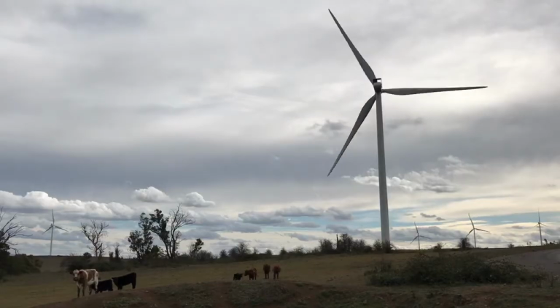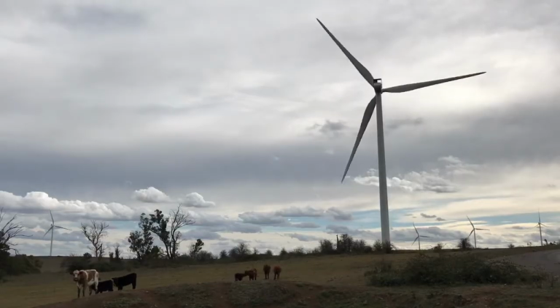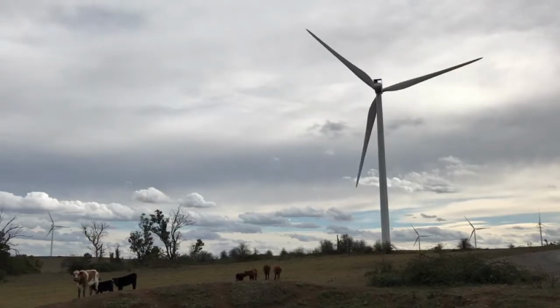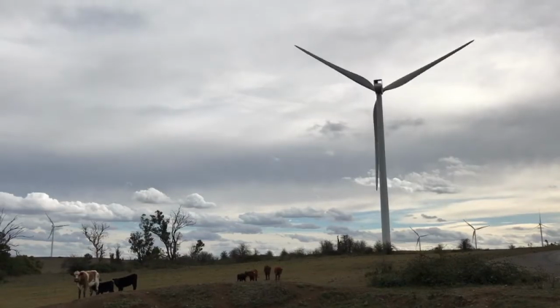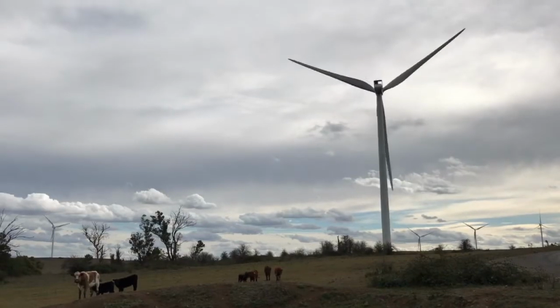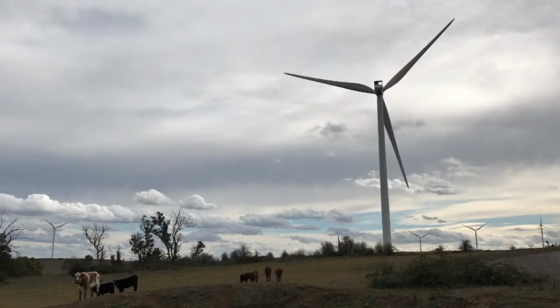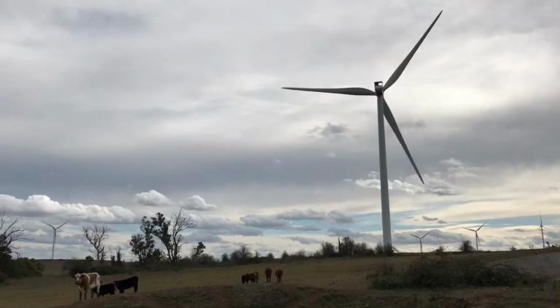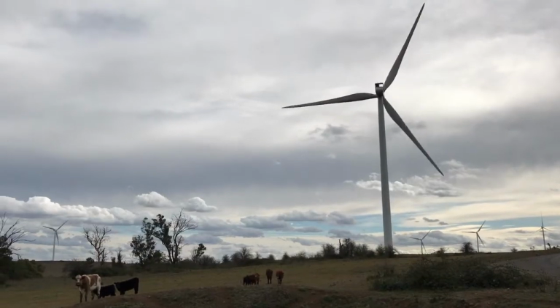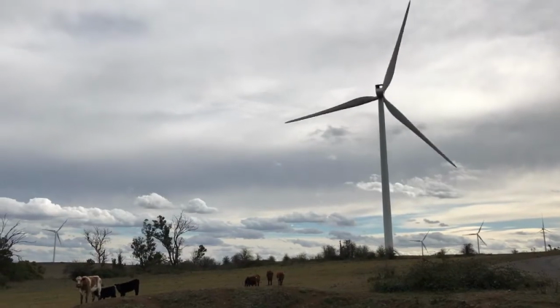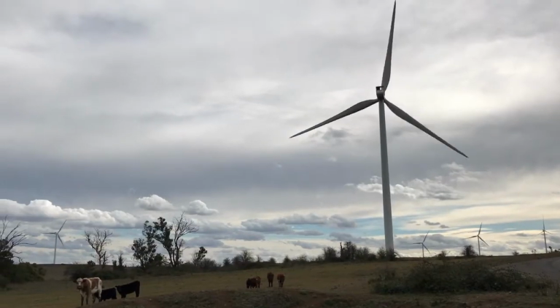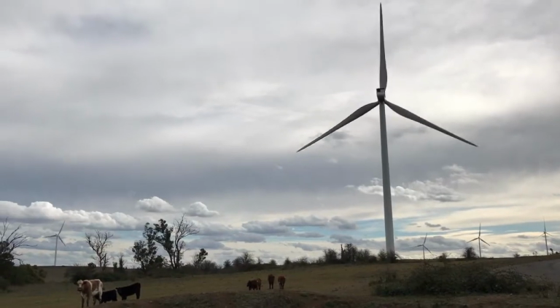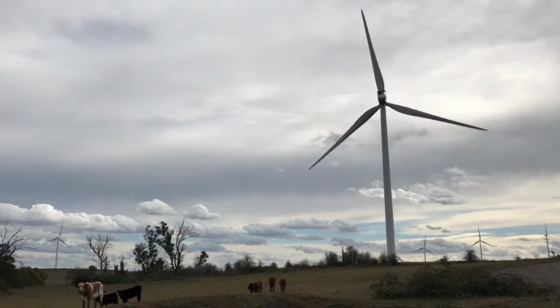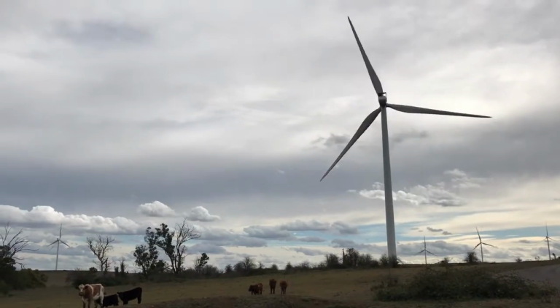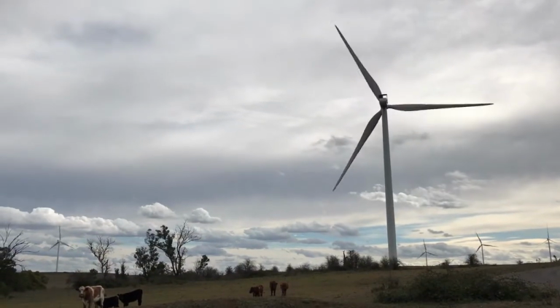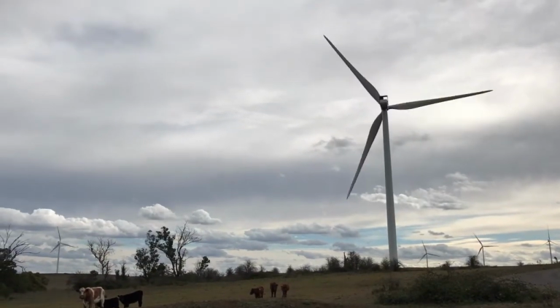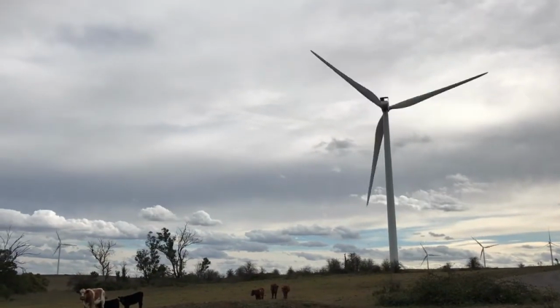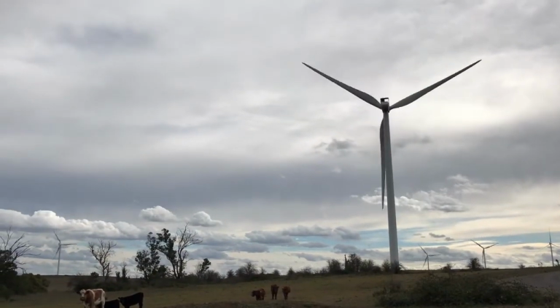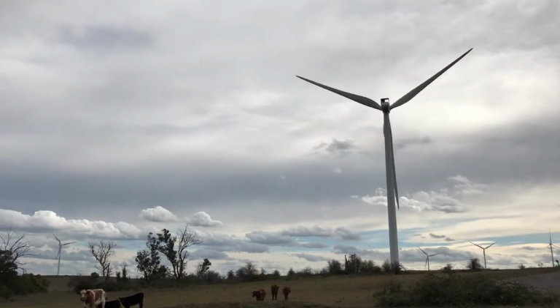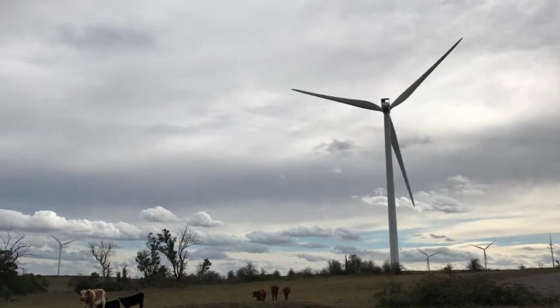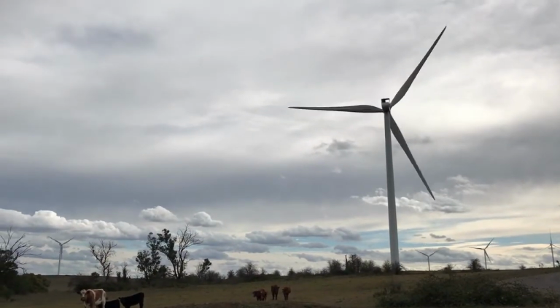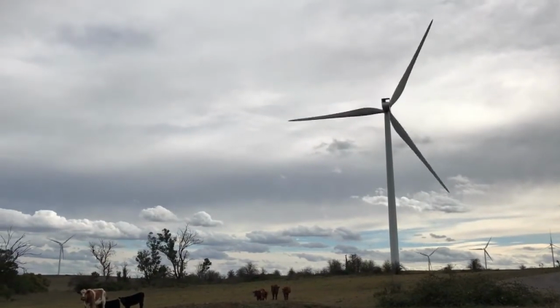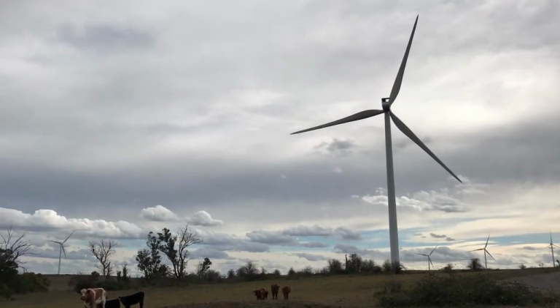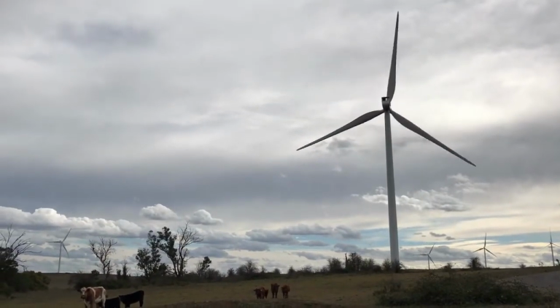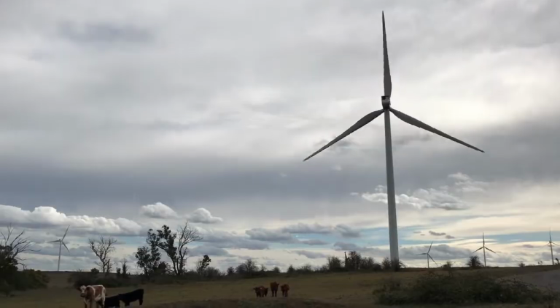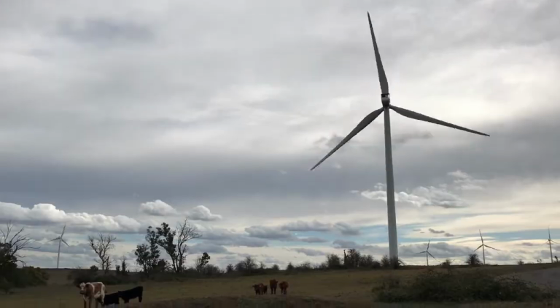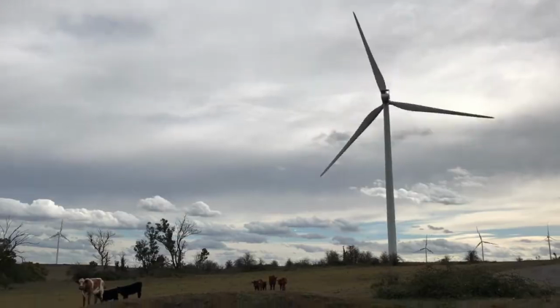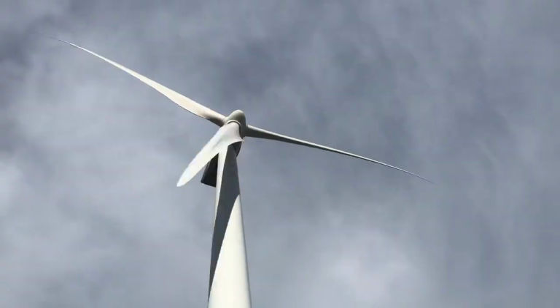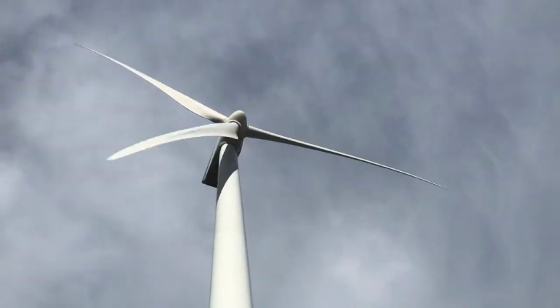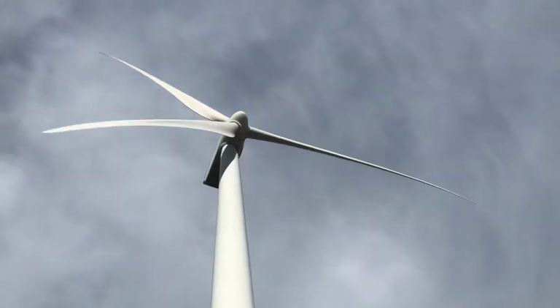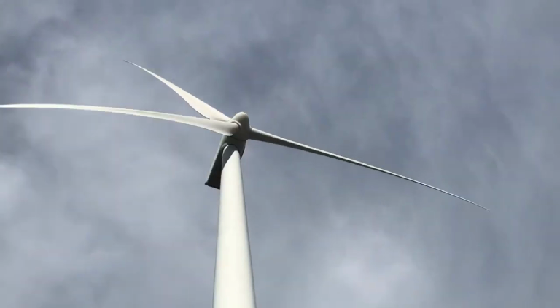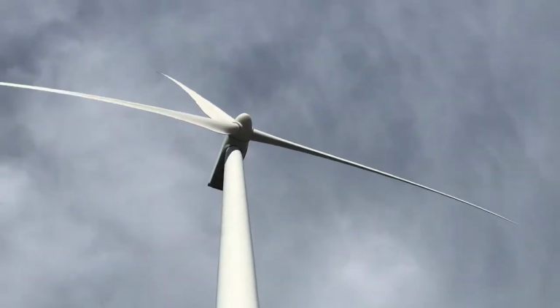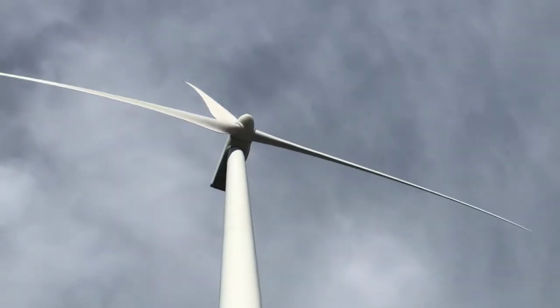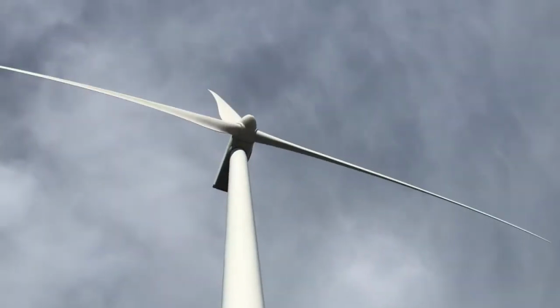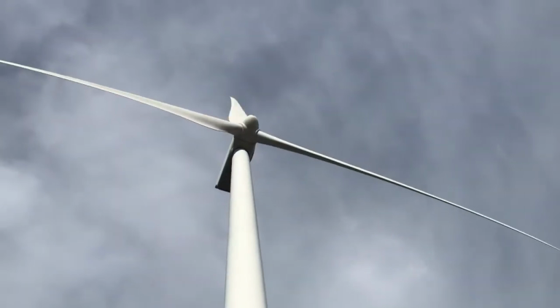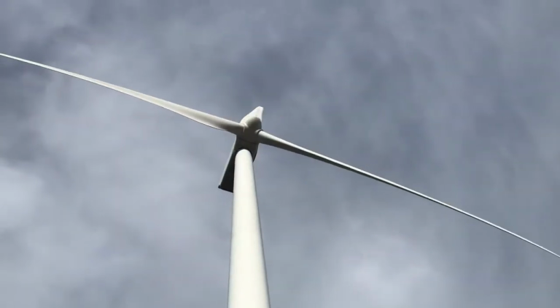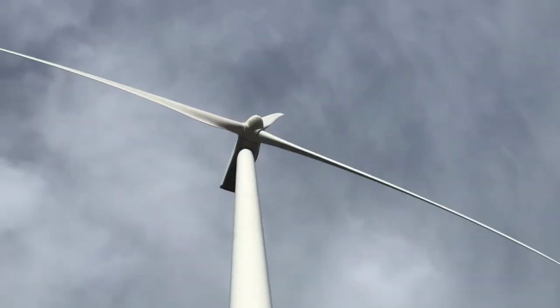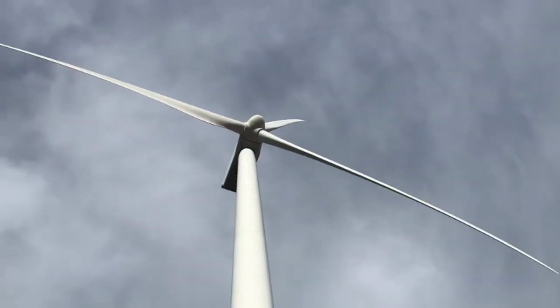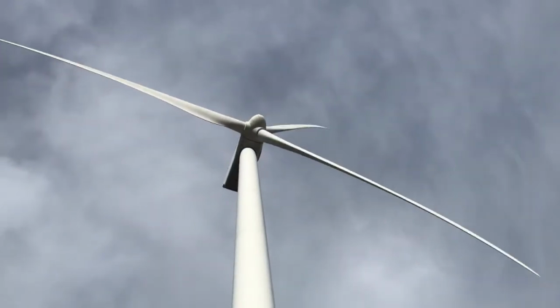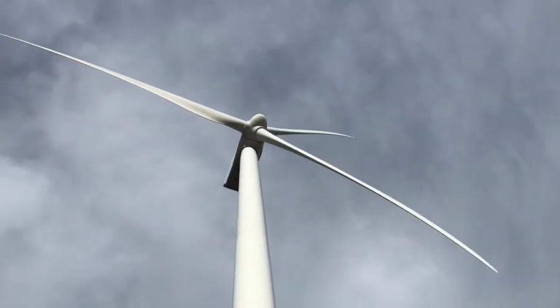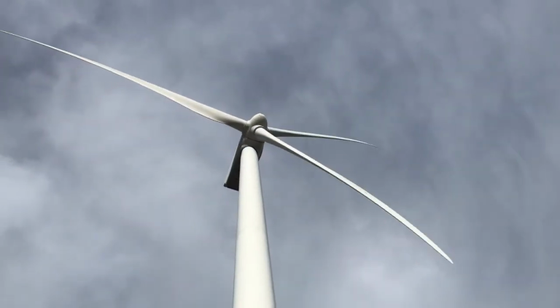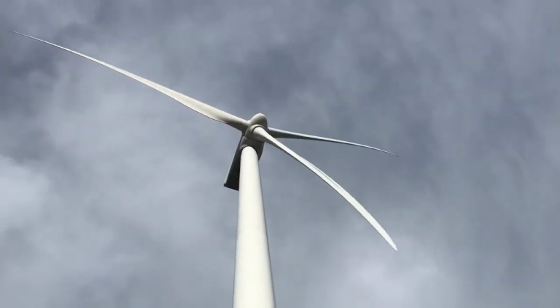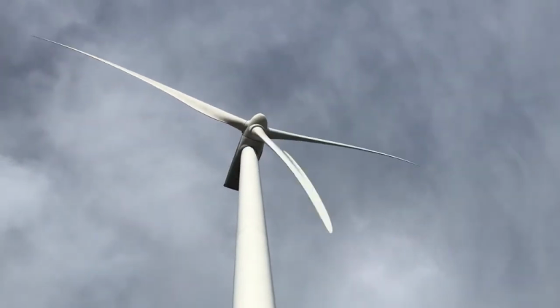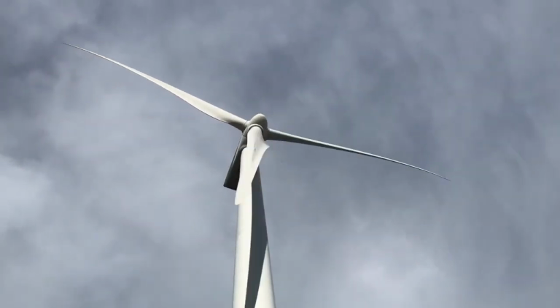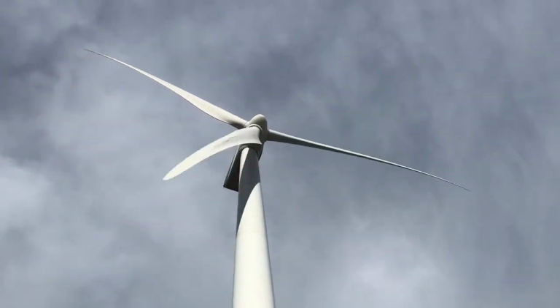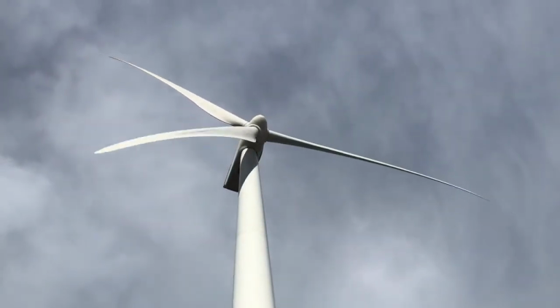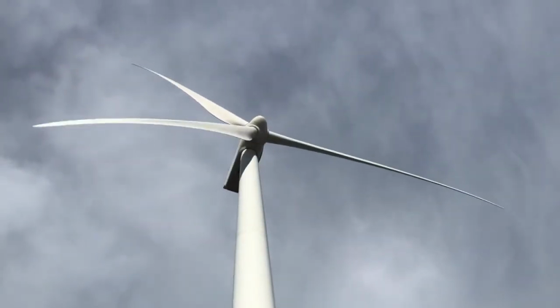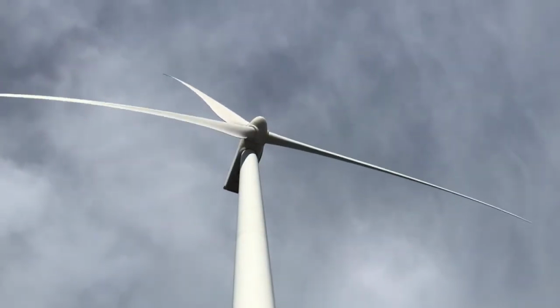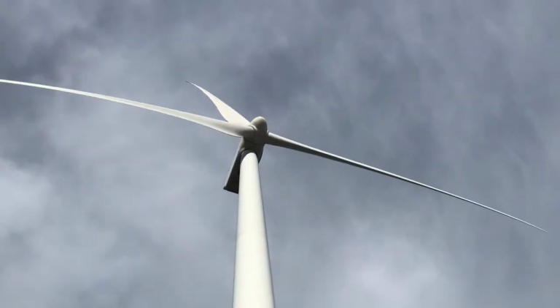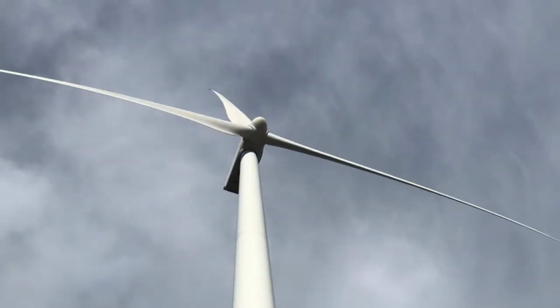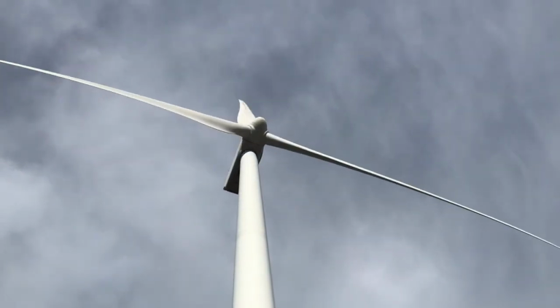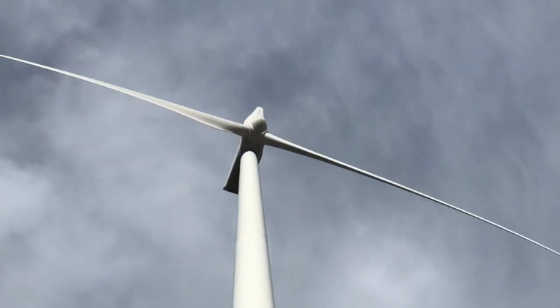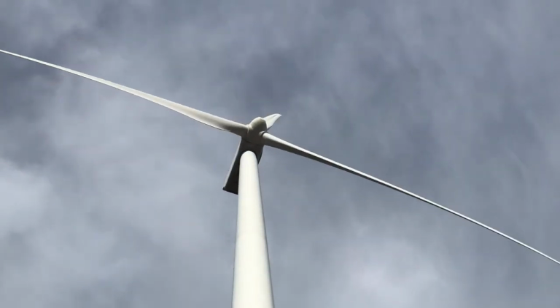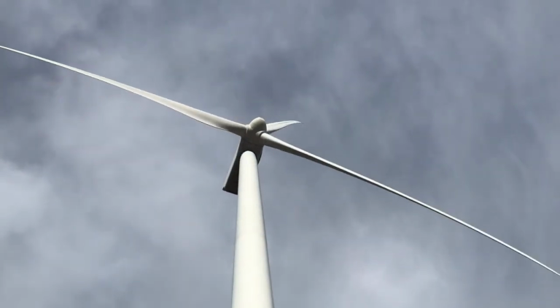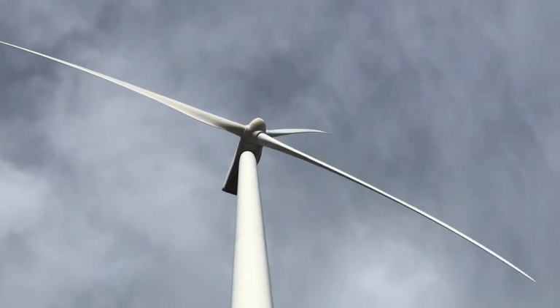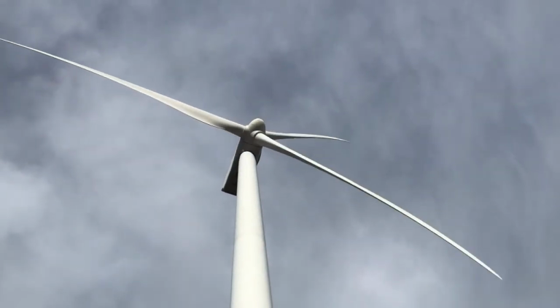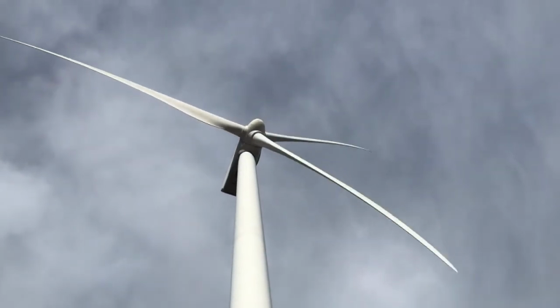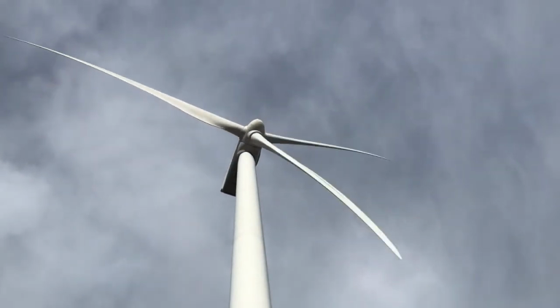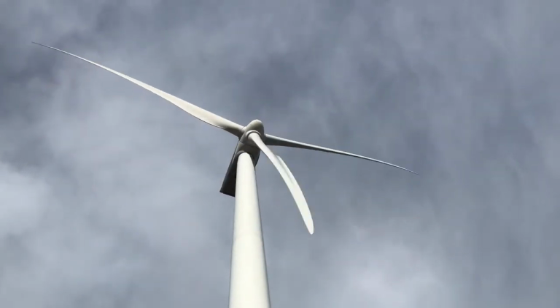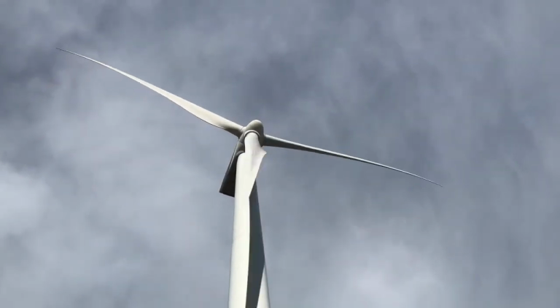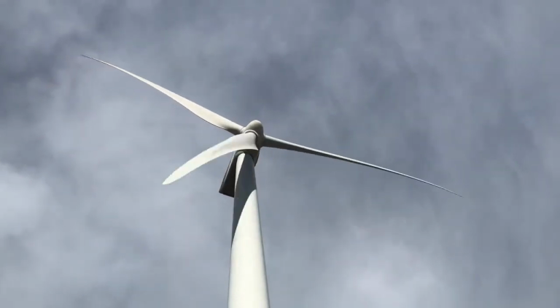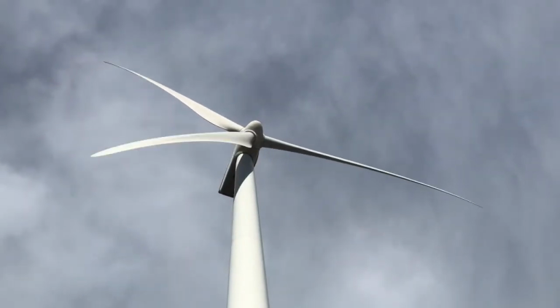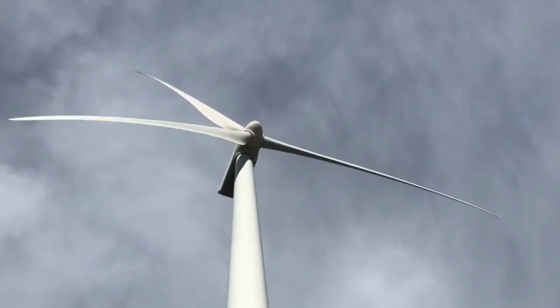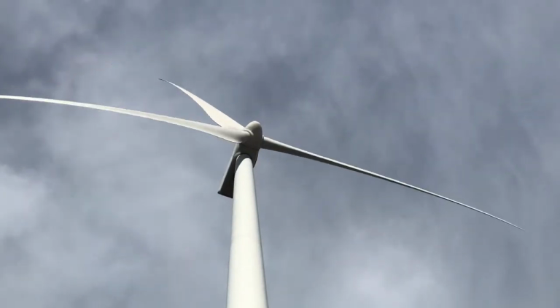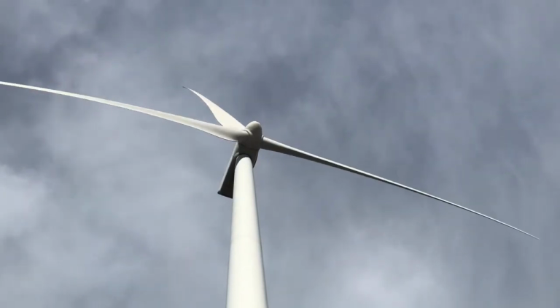We have three different sized turbines on this farm: a 1.8, a 2 megawatt, and a 3 megawatt turbine.